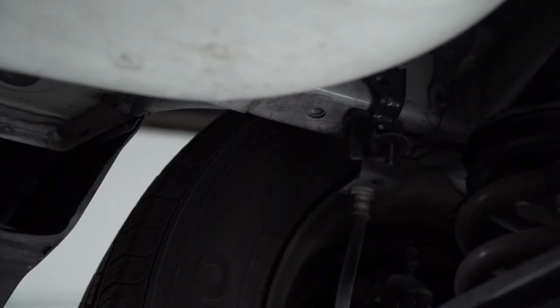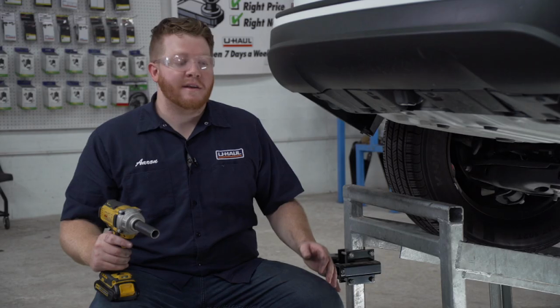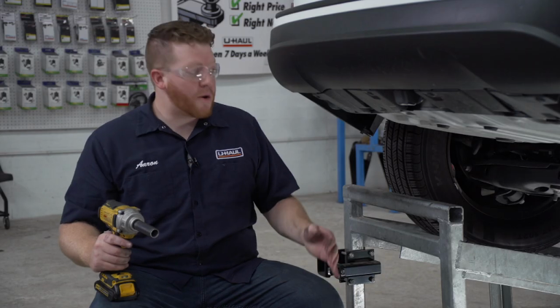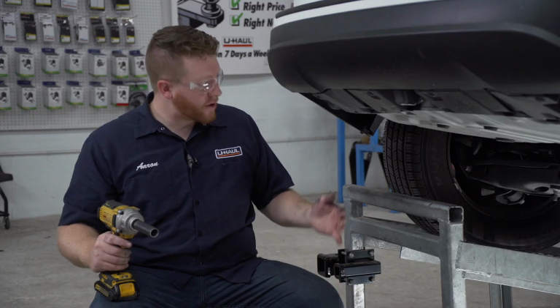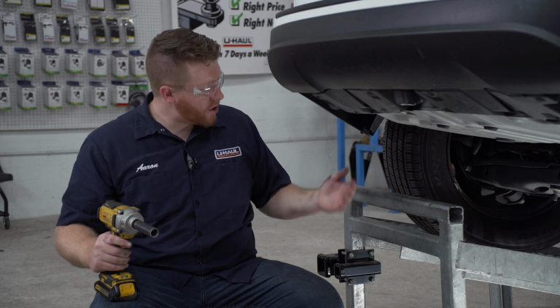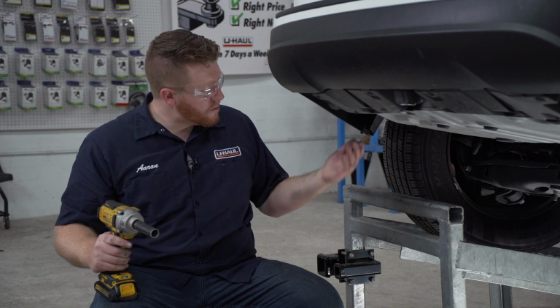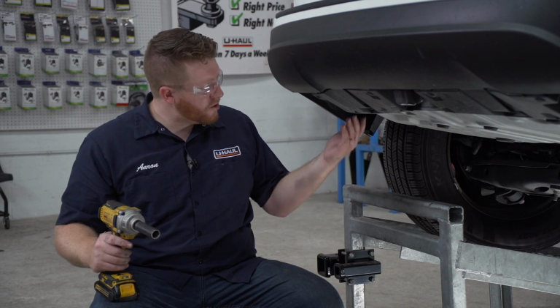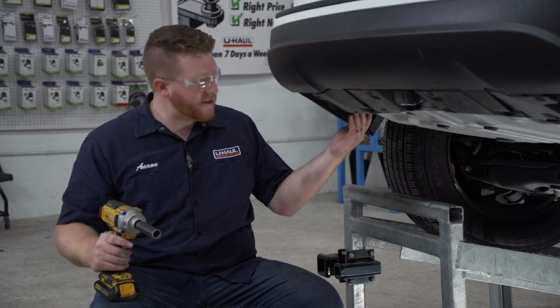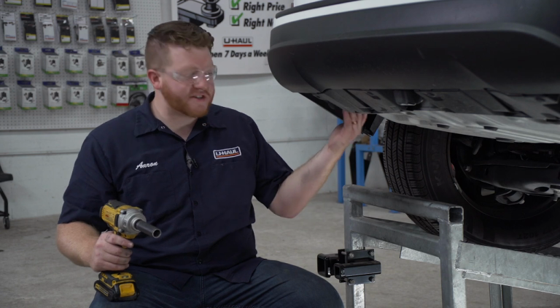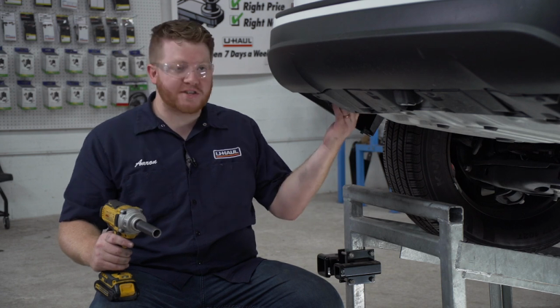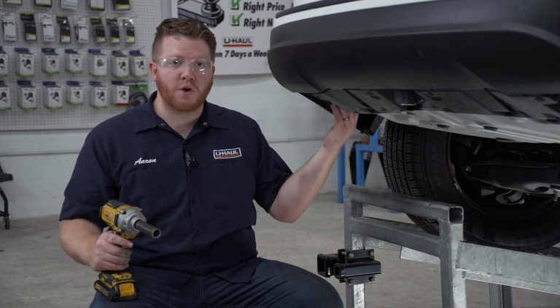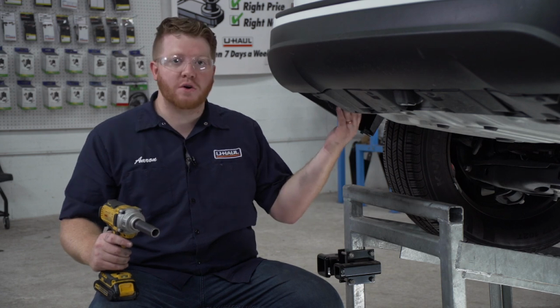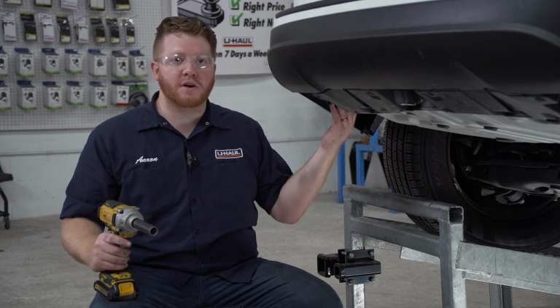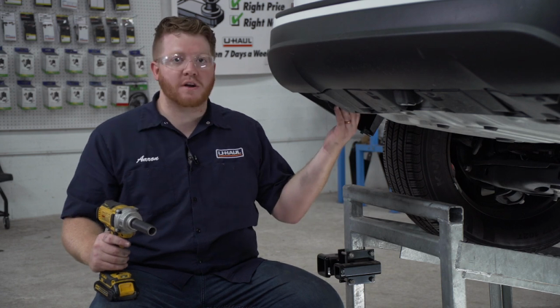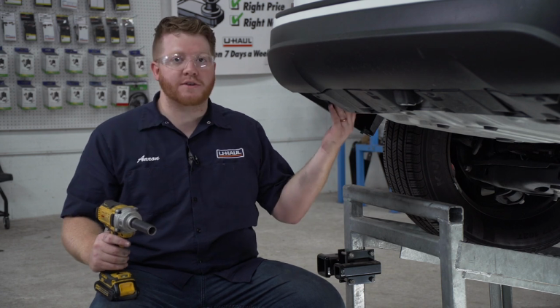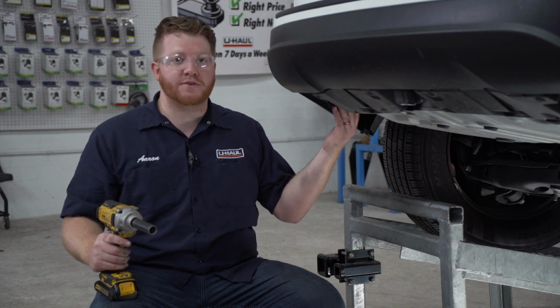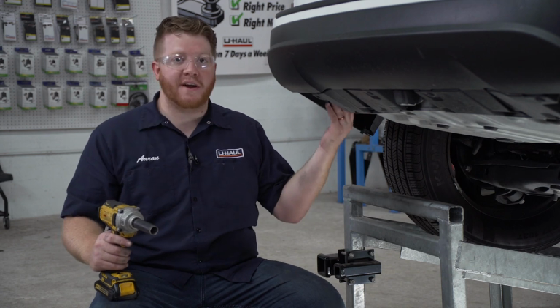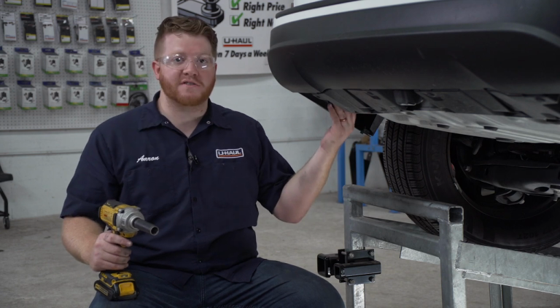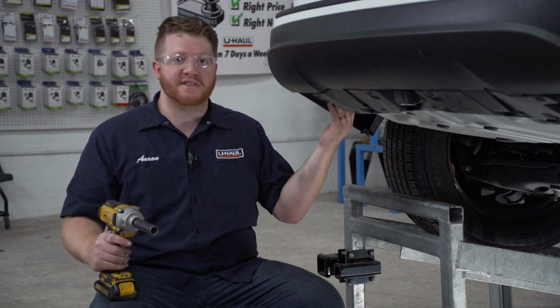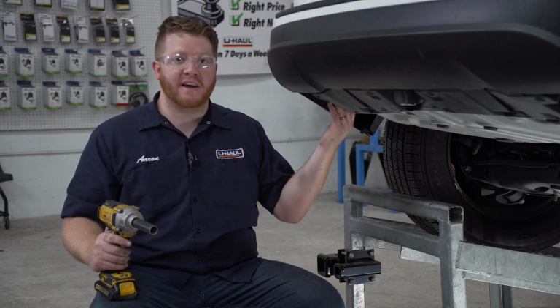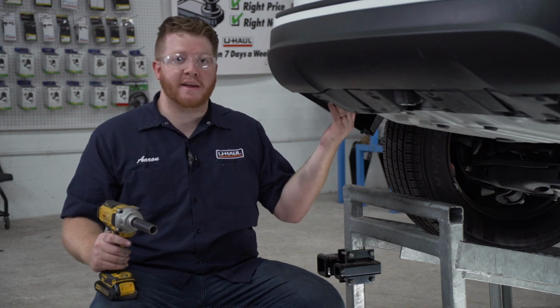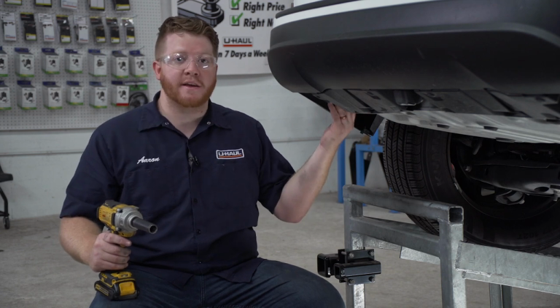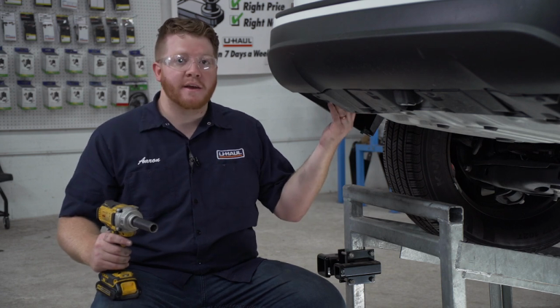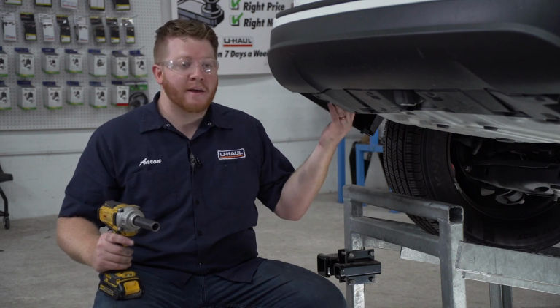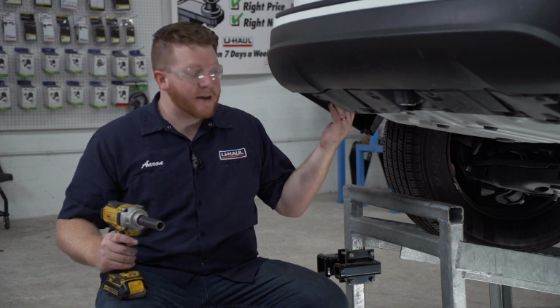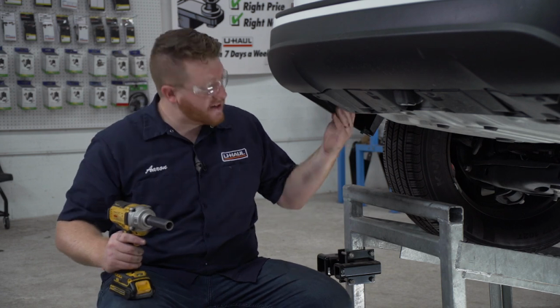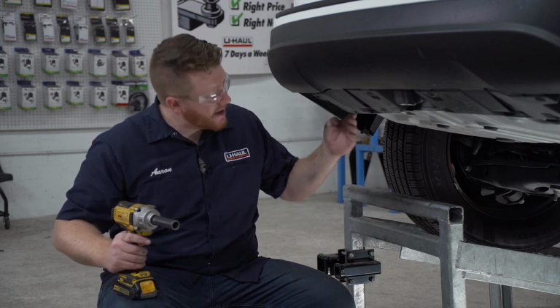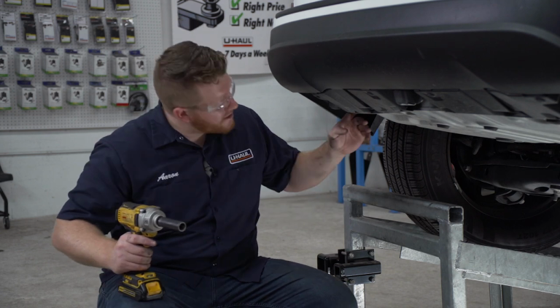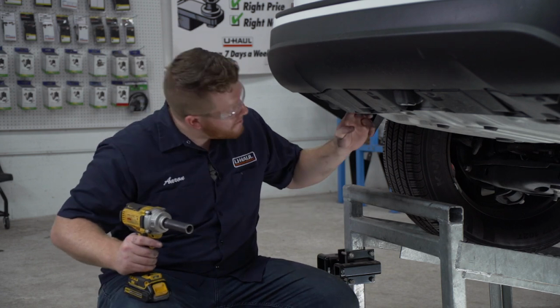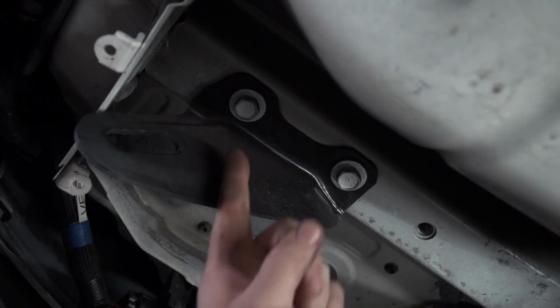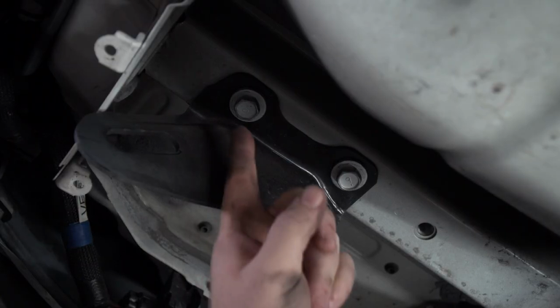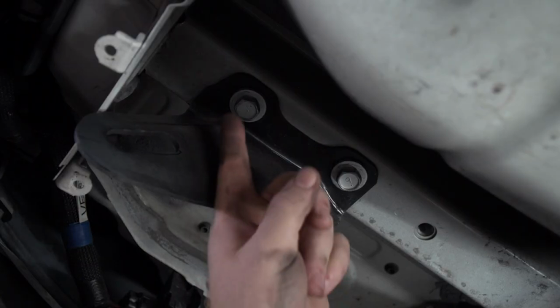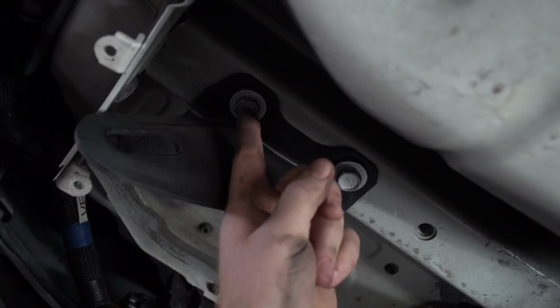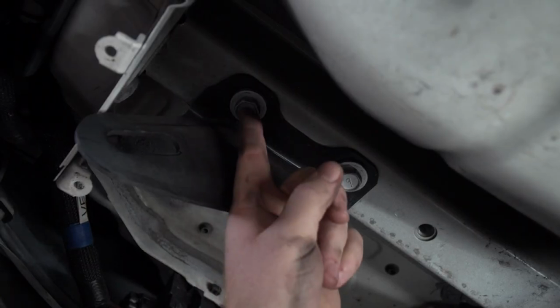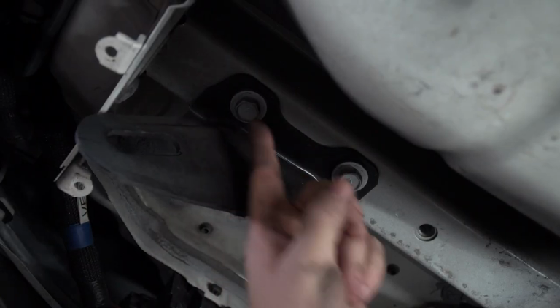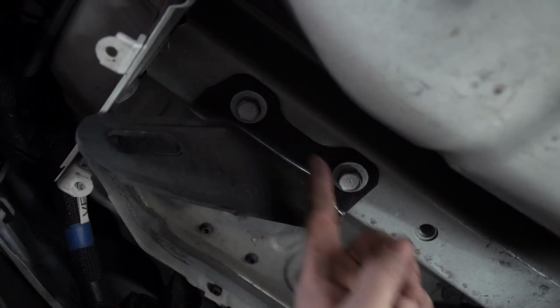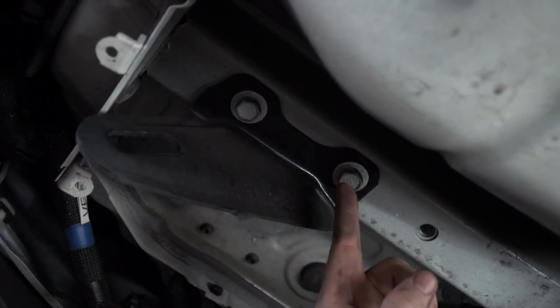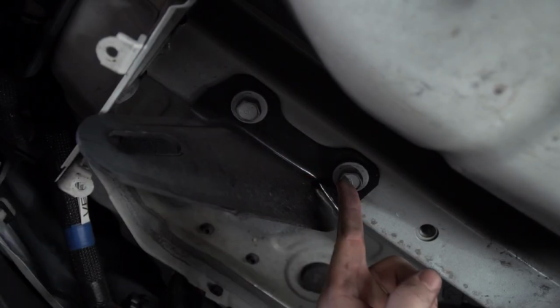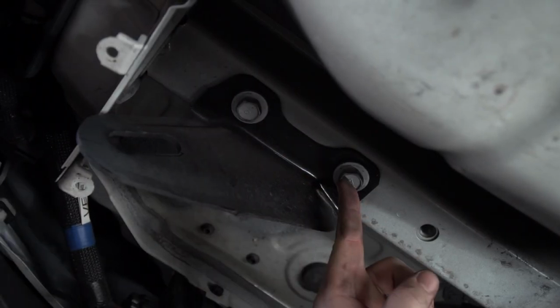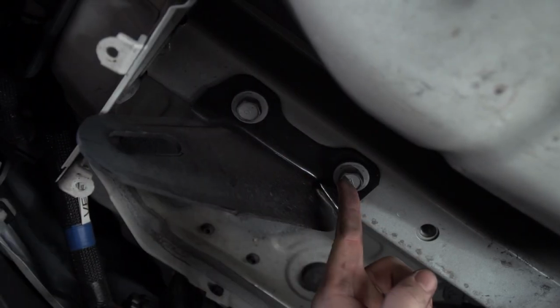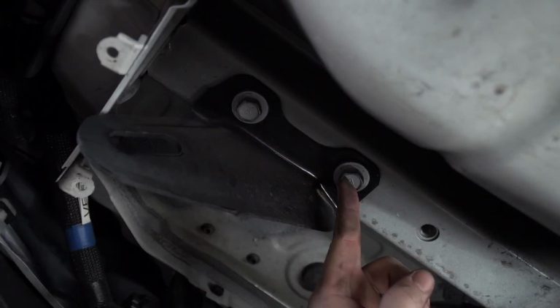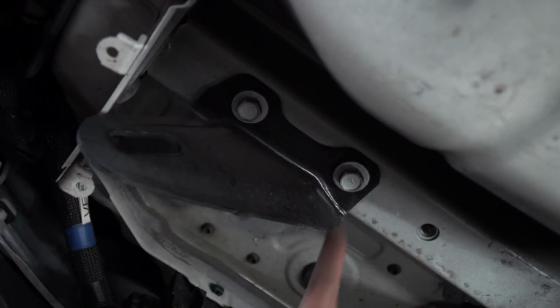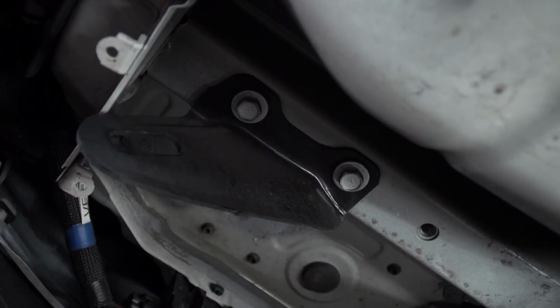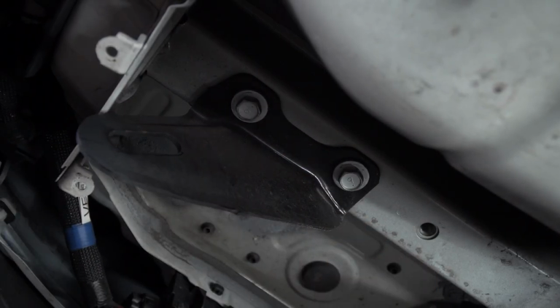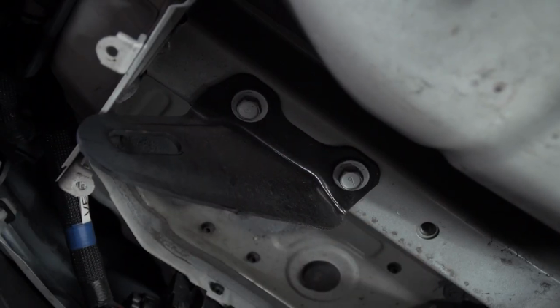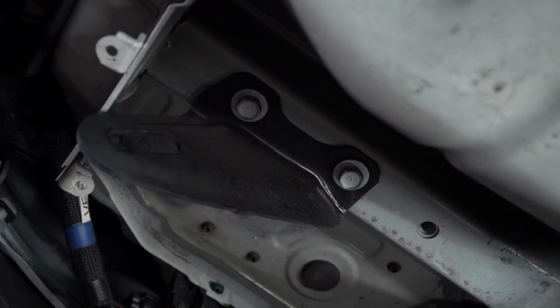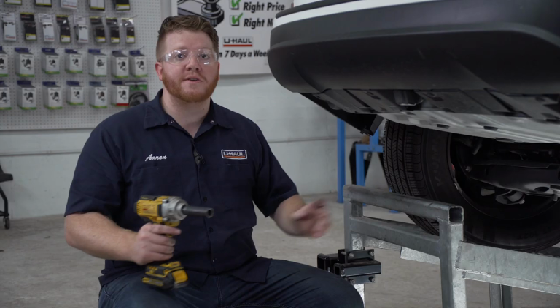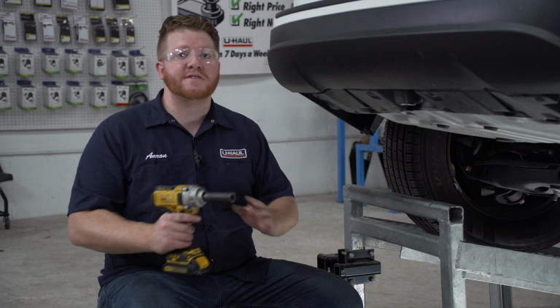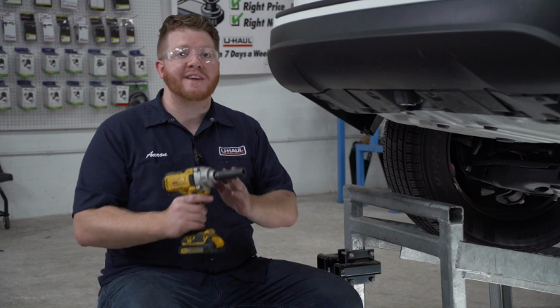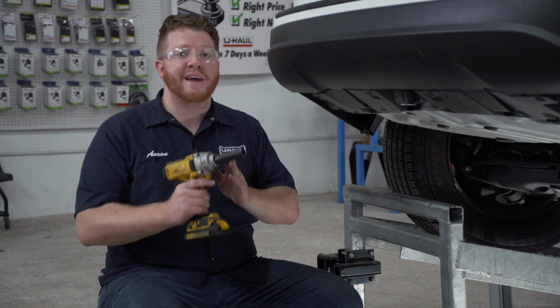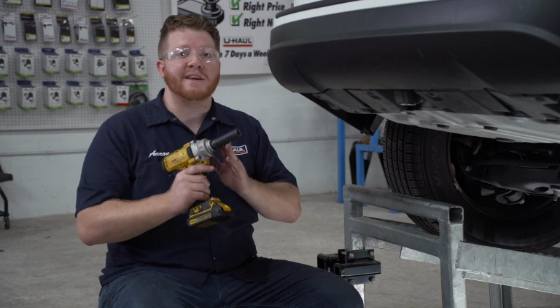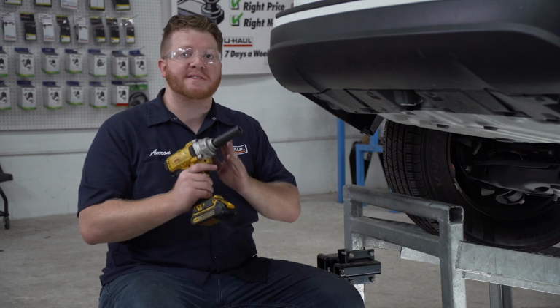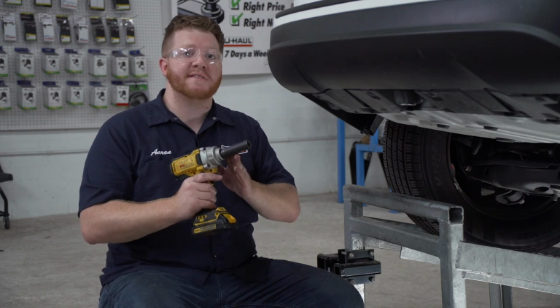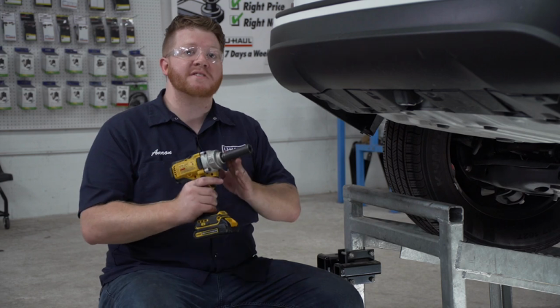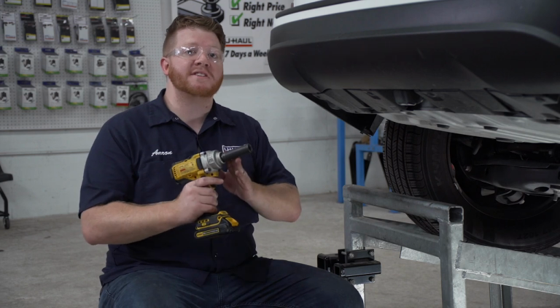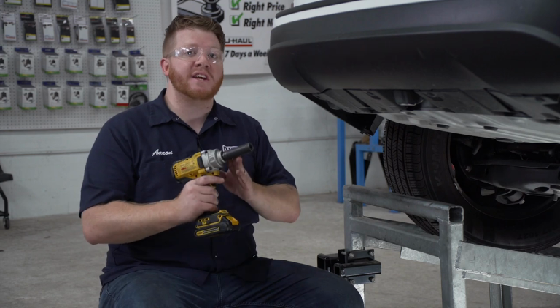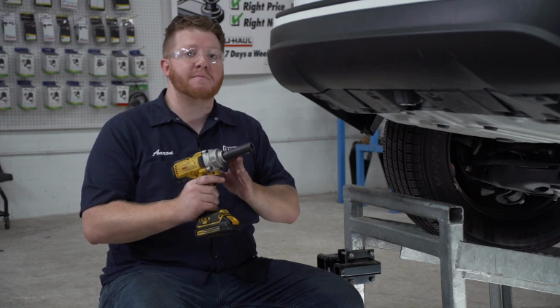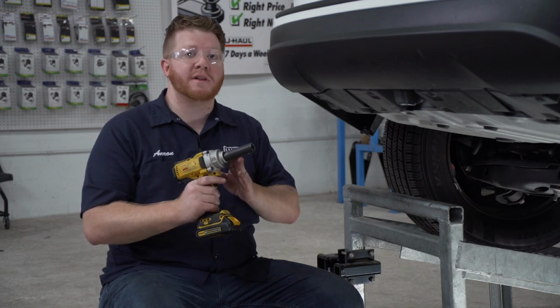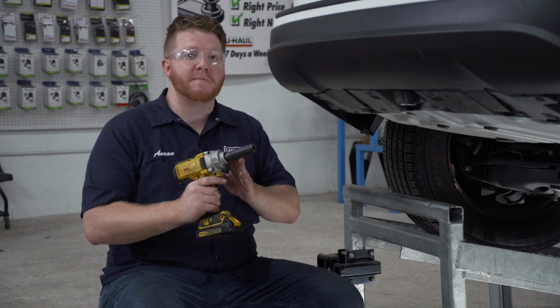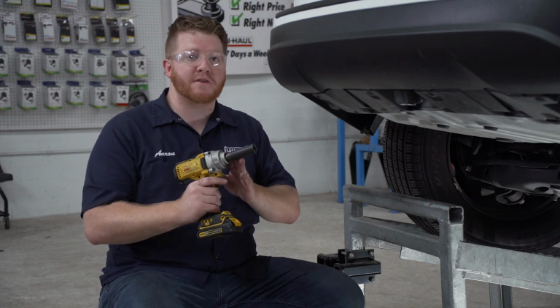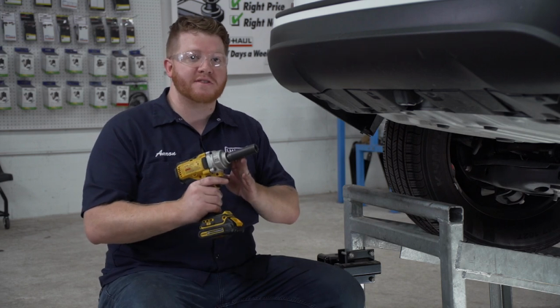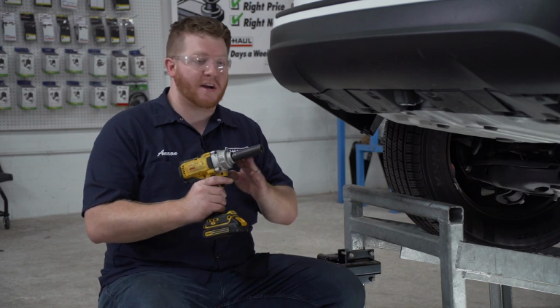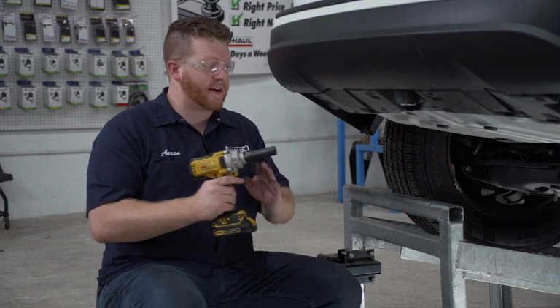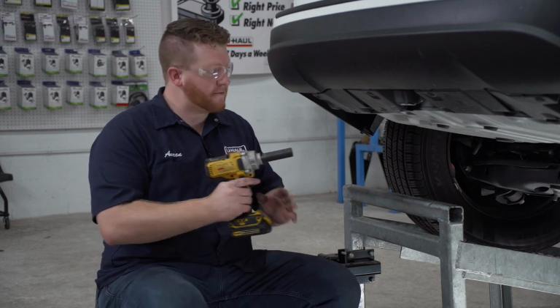Now we're going to remove this tow hook on the driver's side. It's held in by two bolts that we'll remove using a 17 millimeter socket.